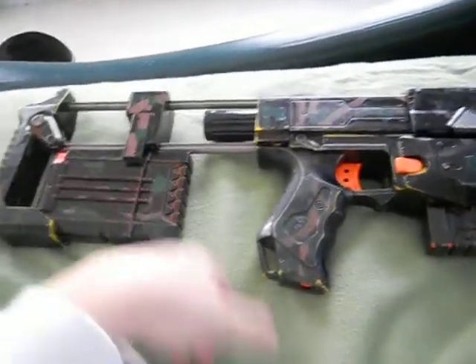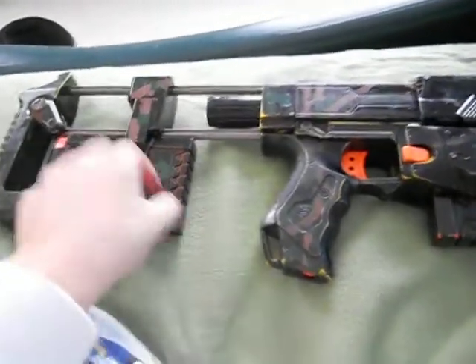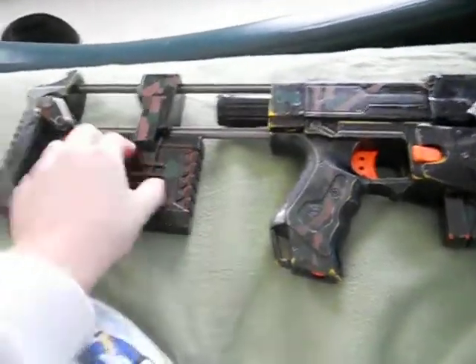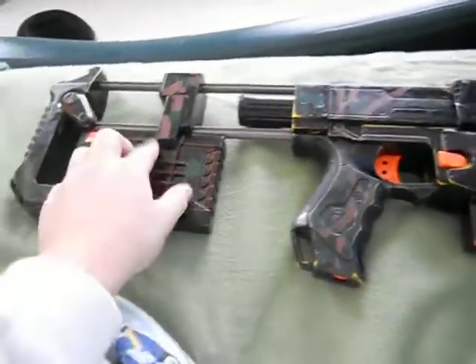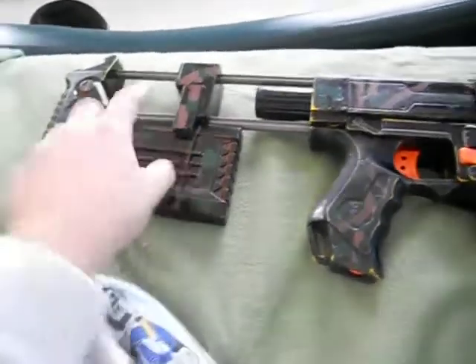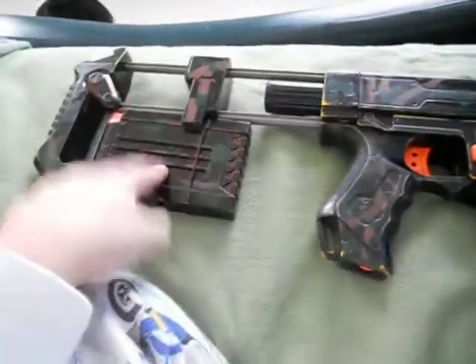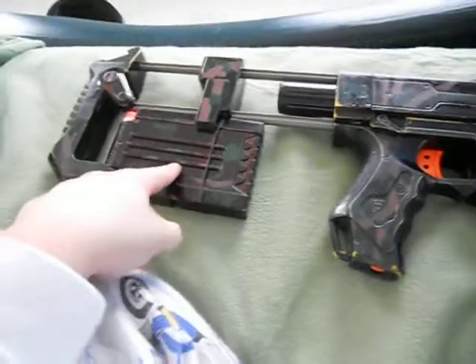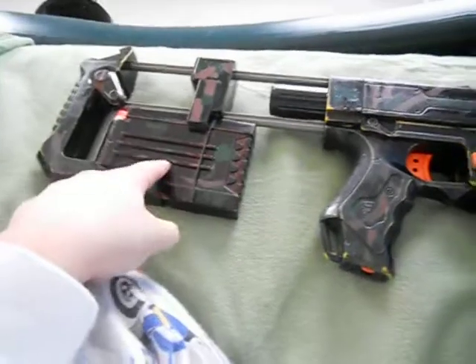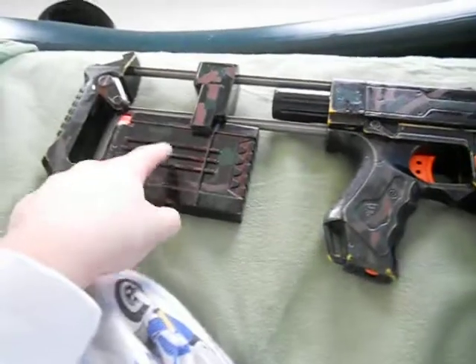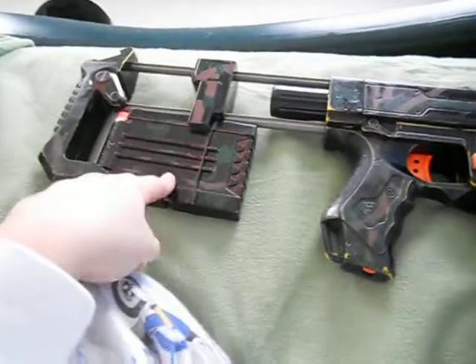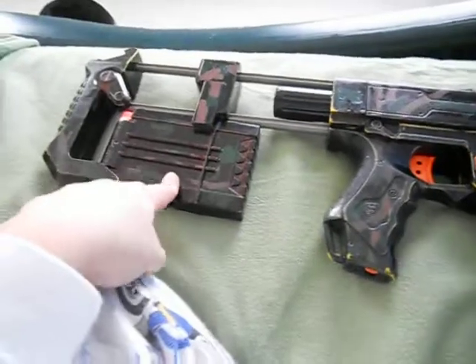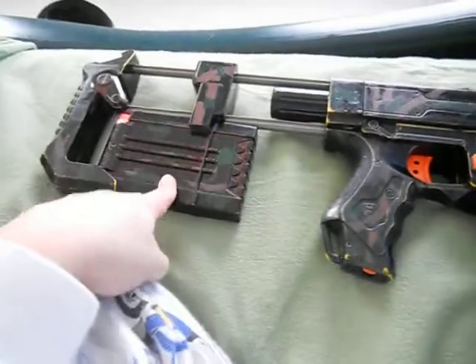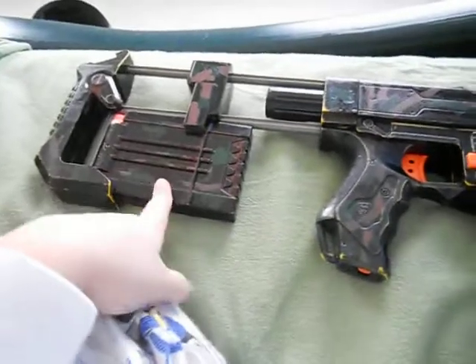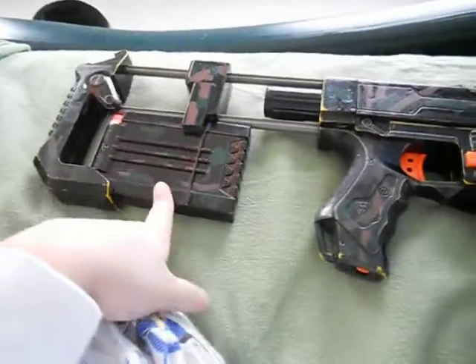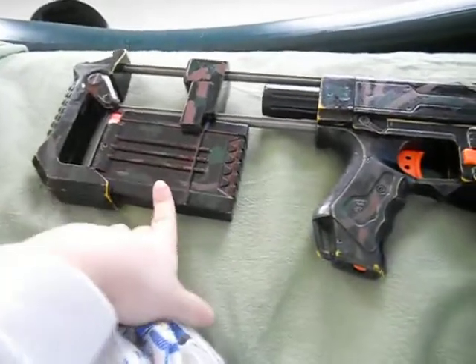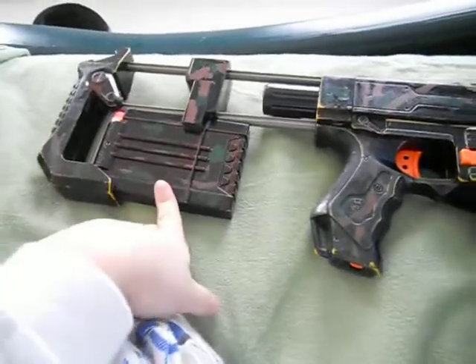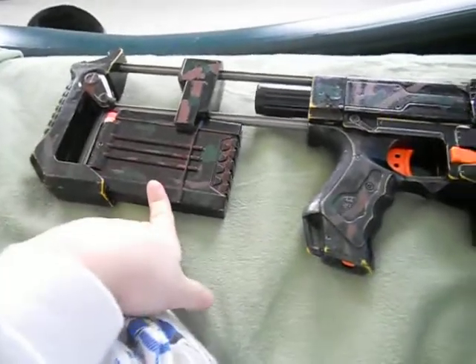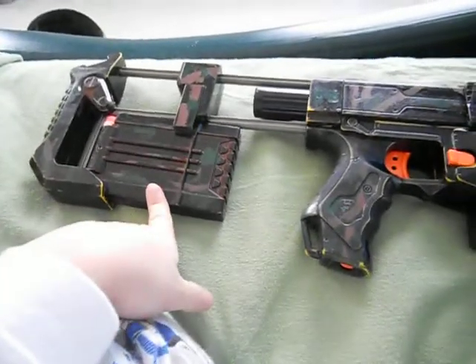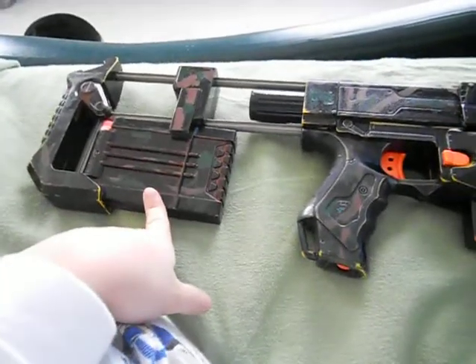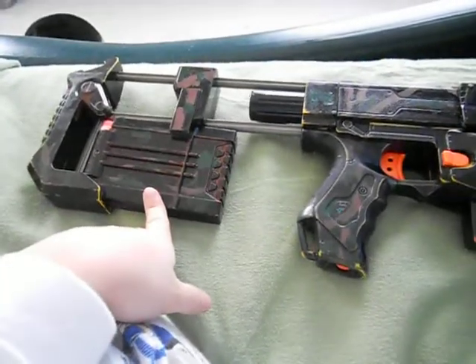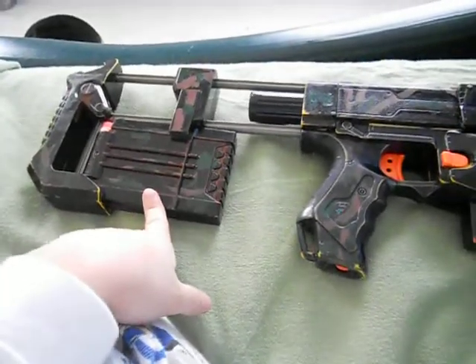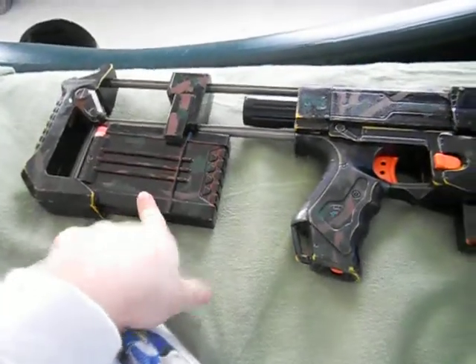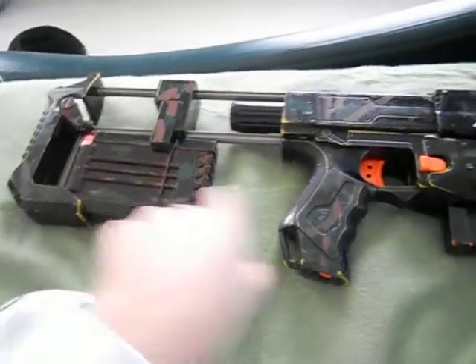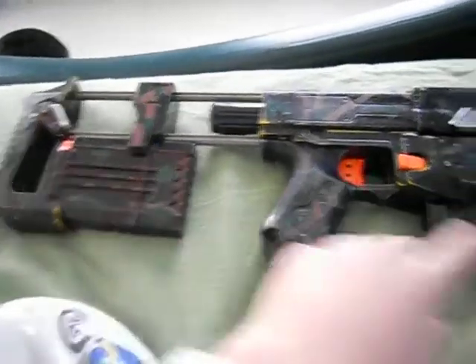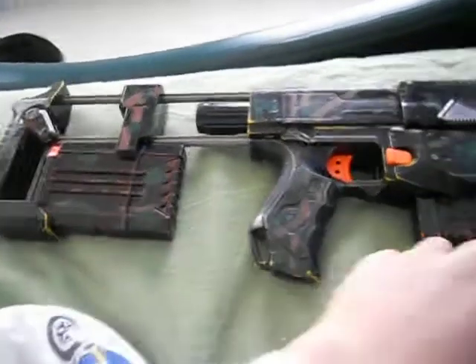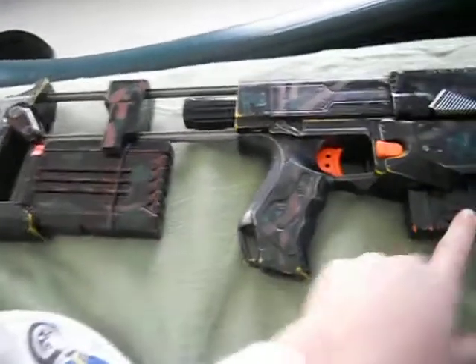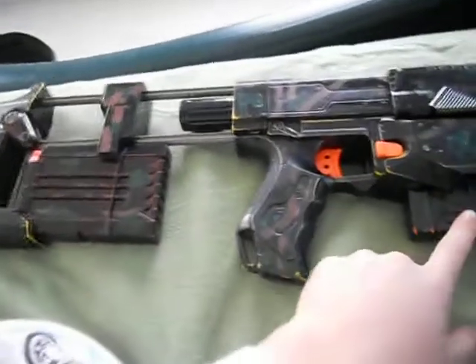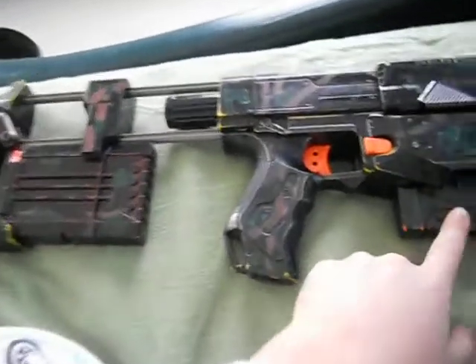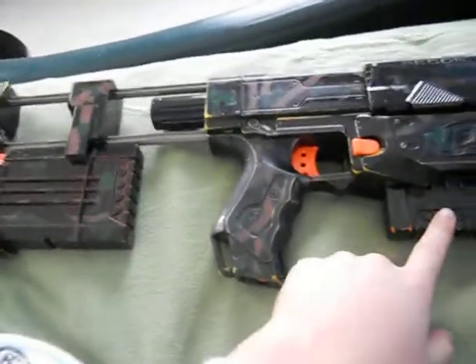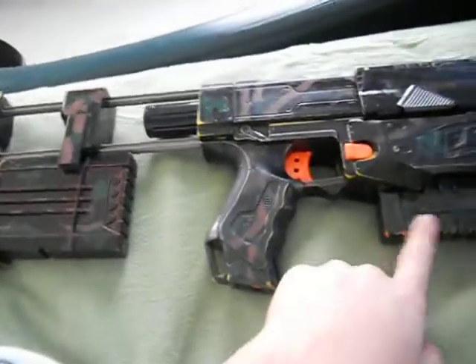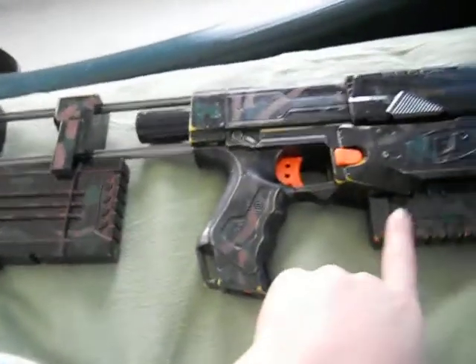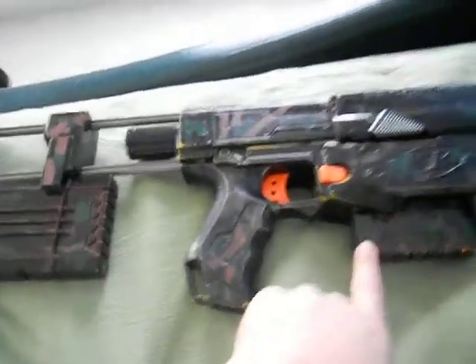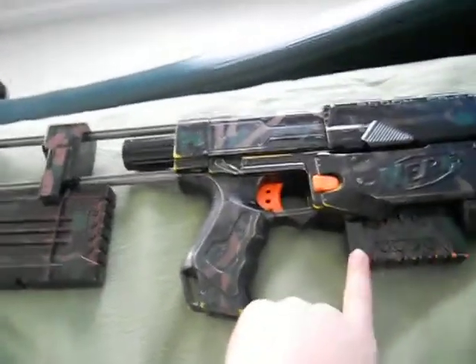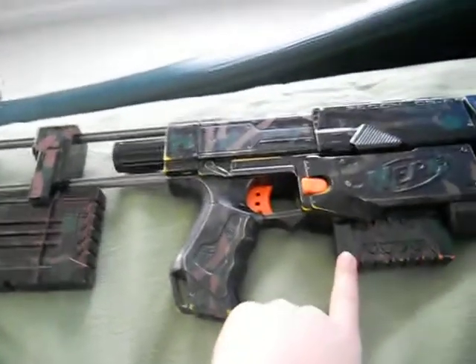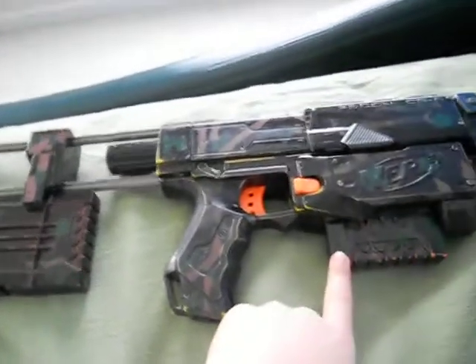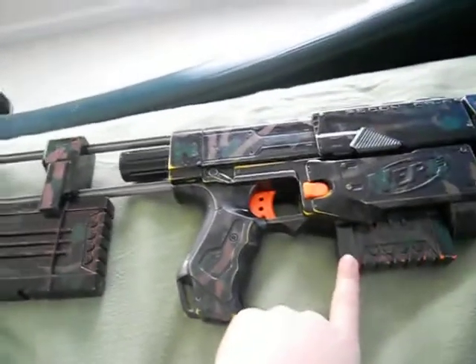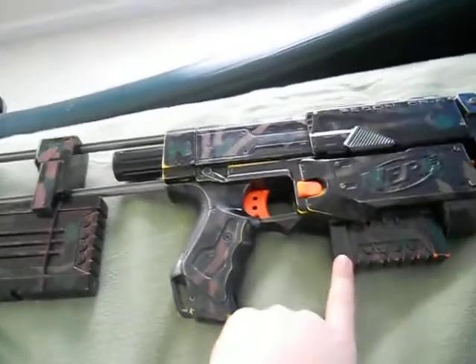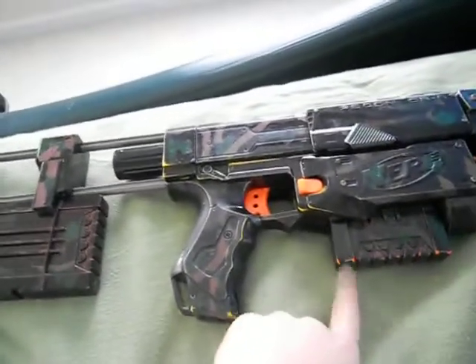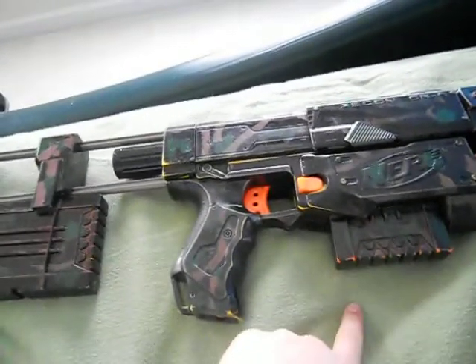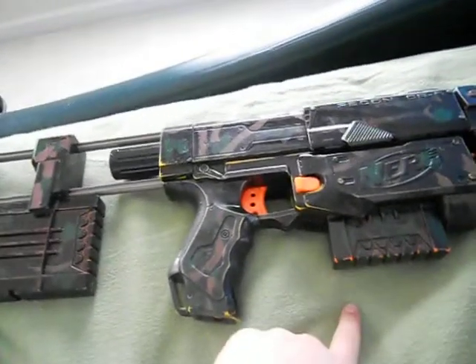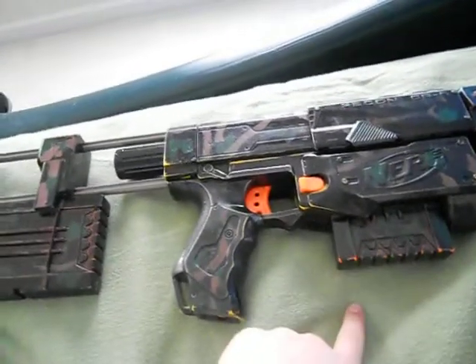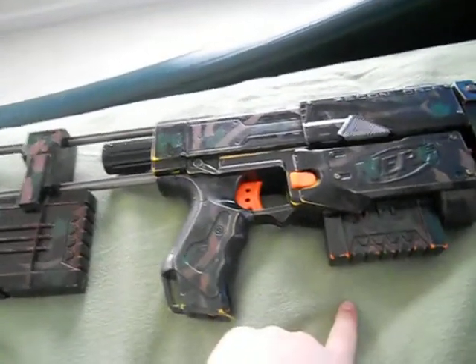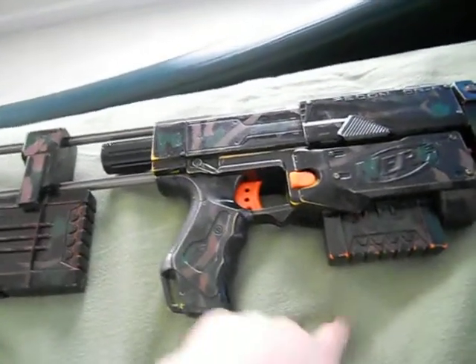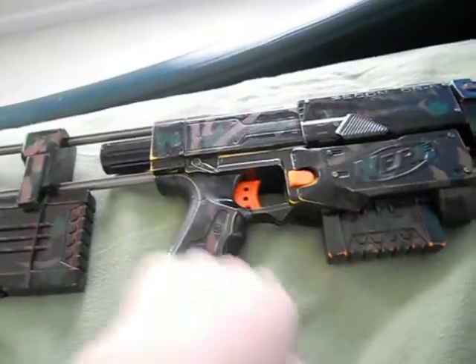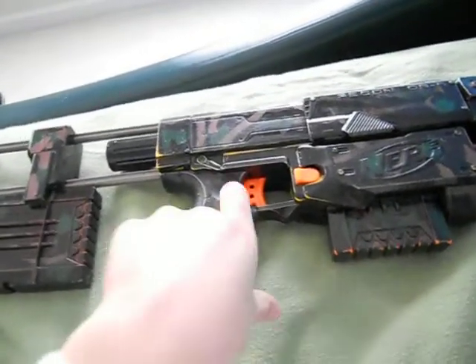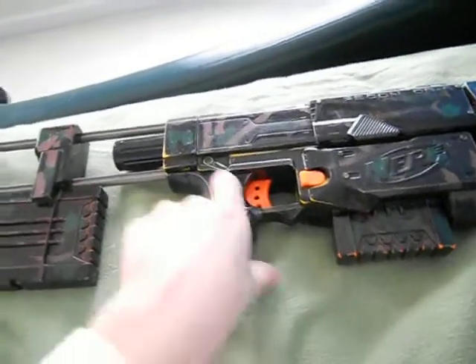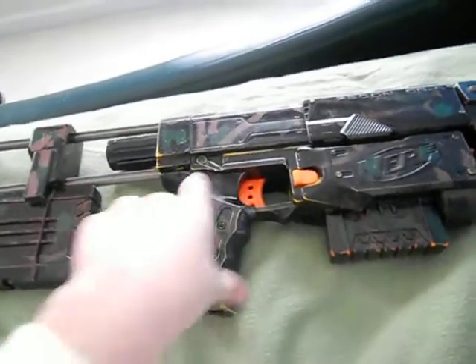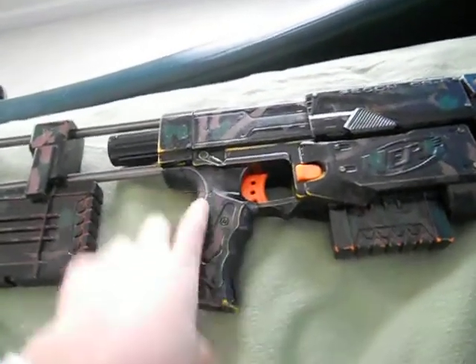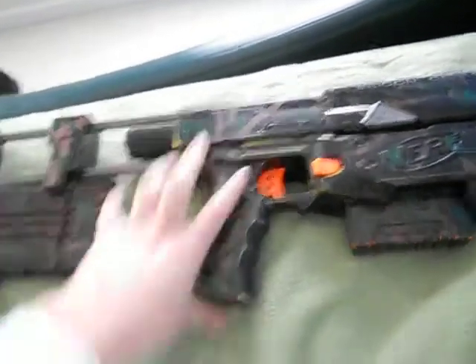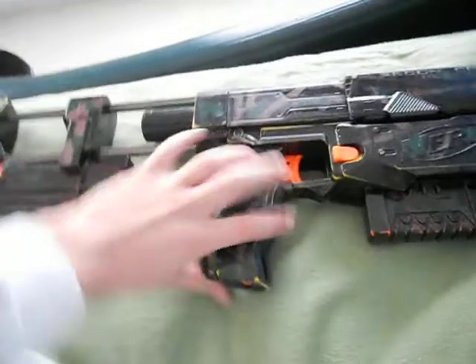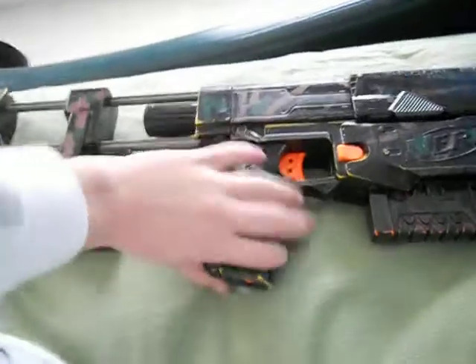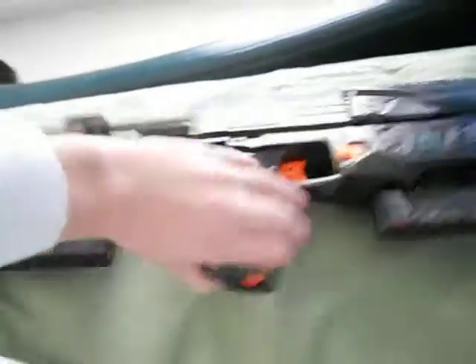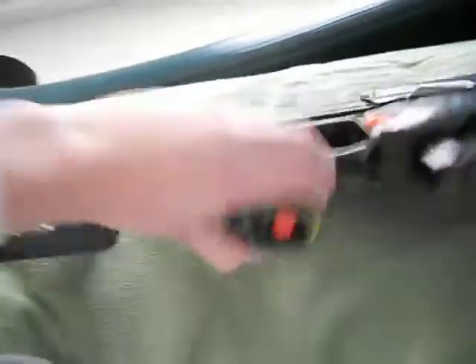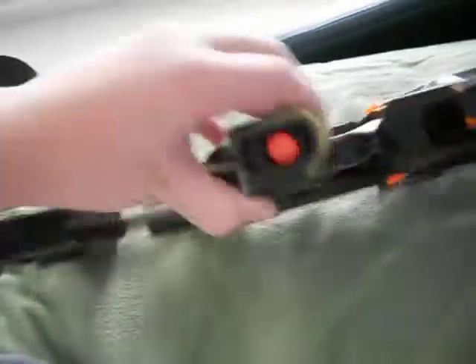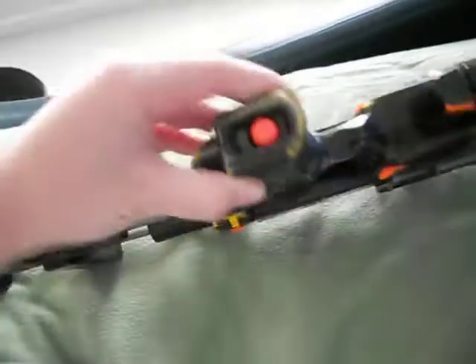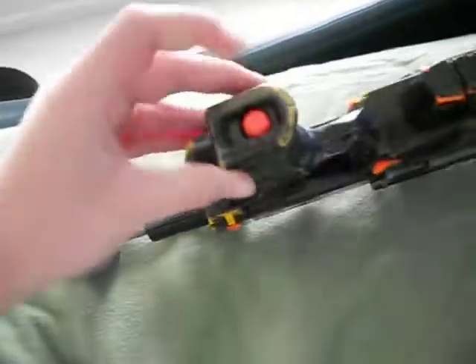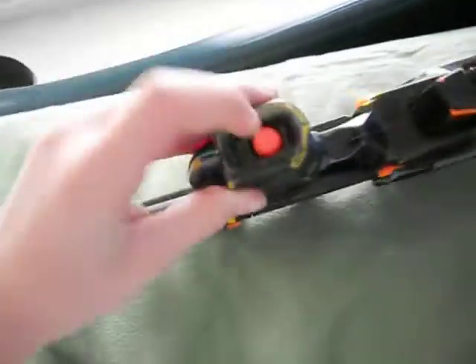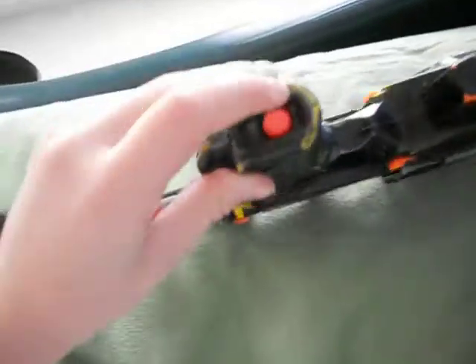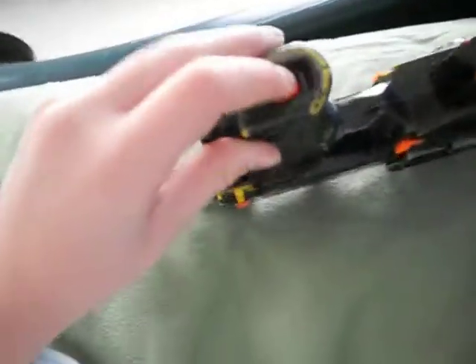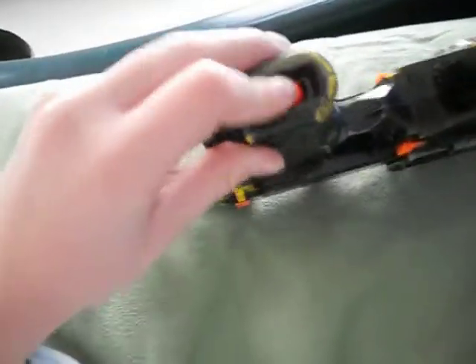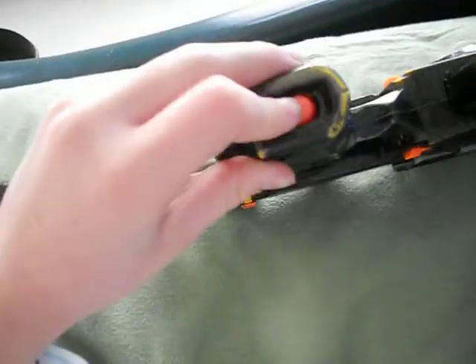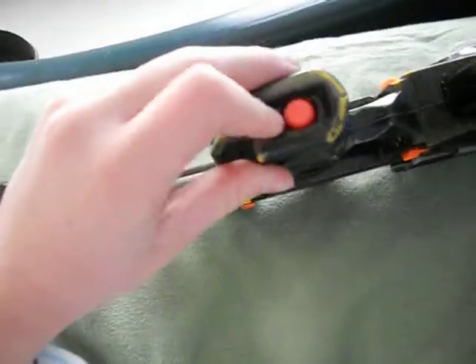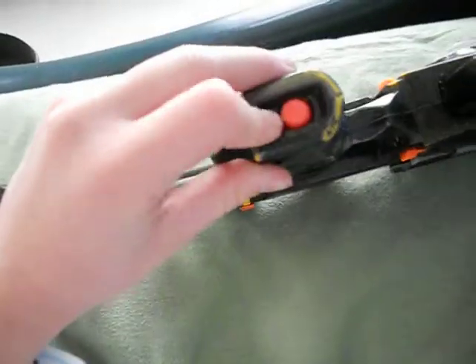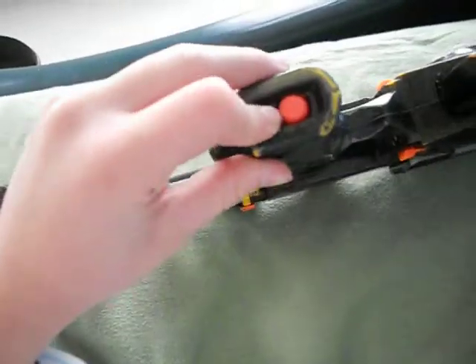It does not come with an extra clip. It only comes with one clip, and it holds one dart here.